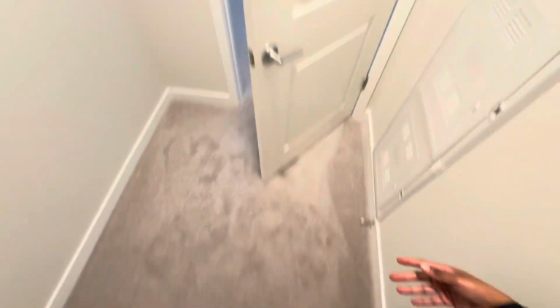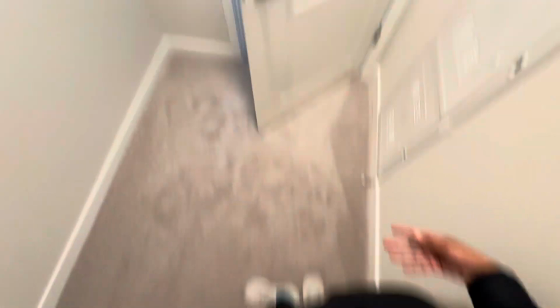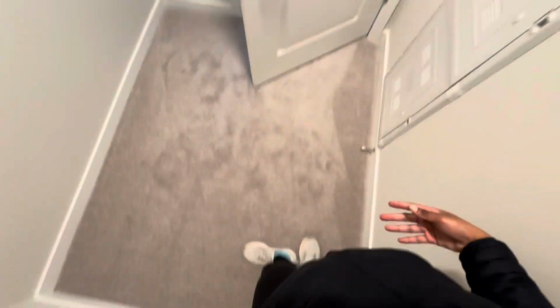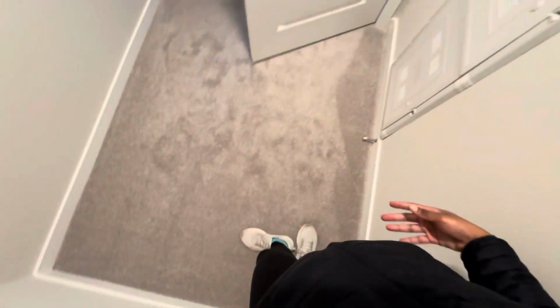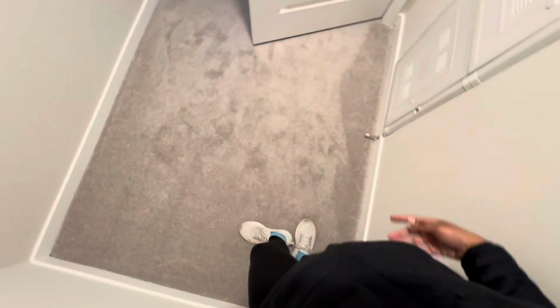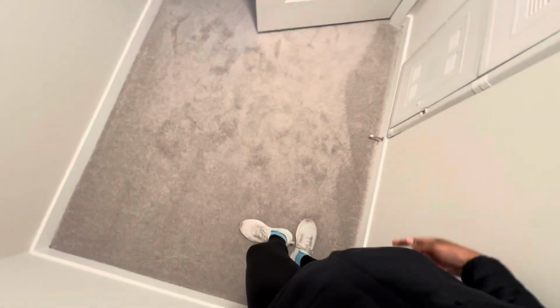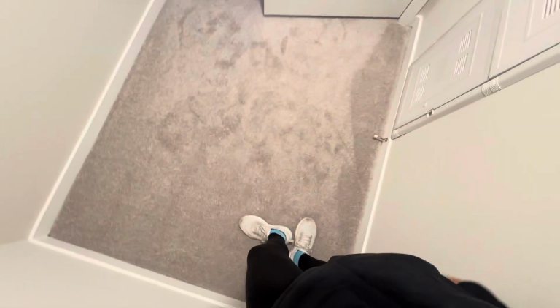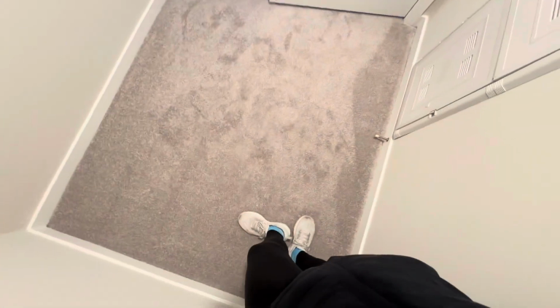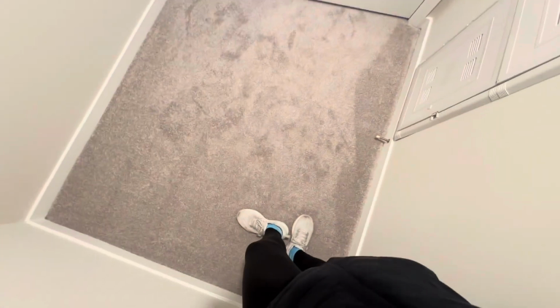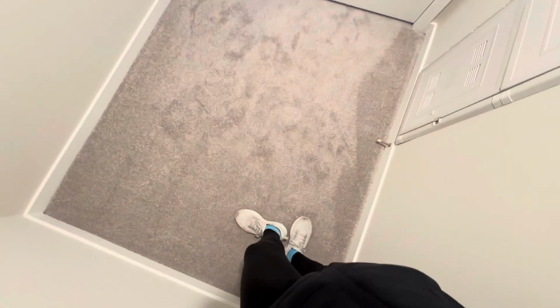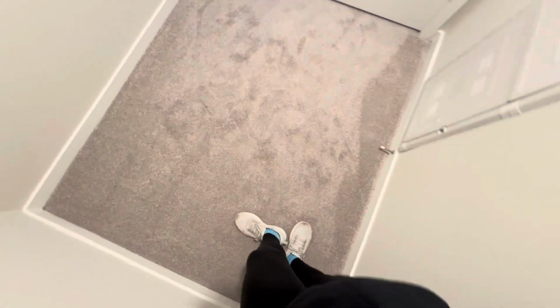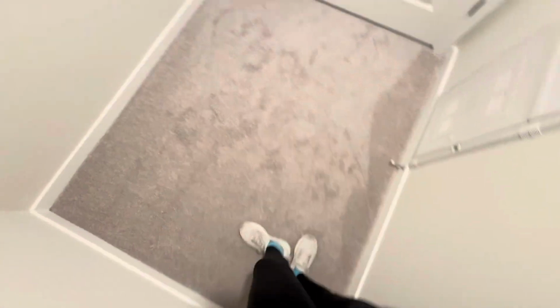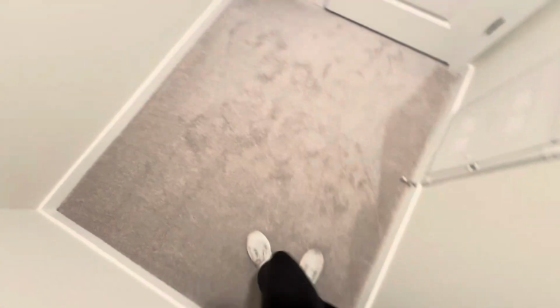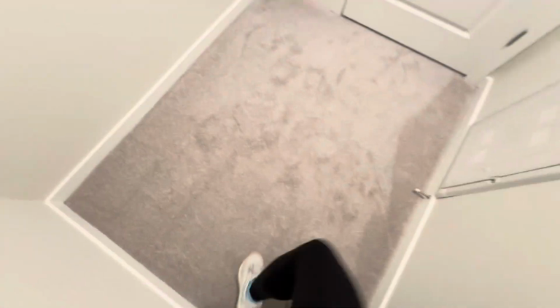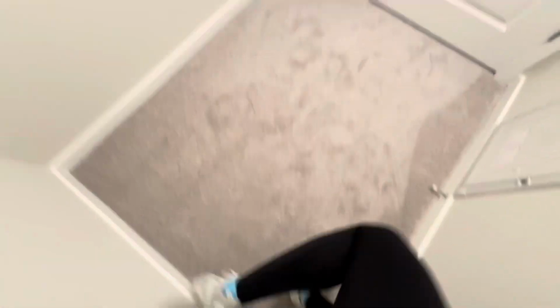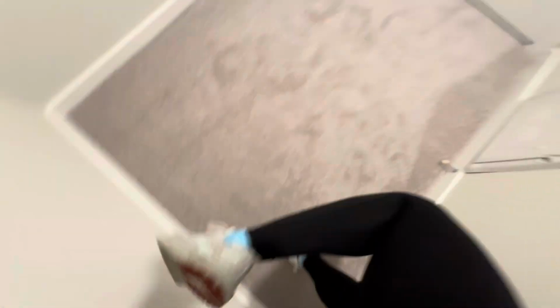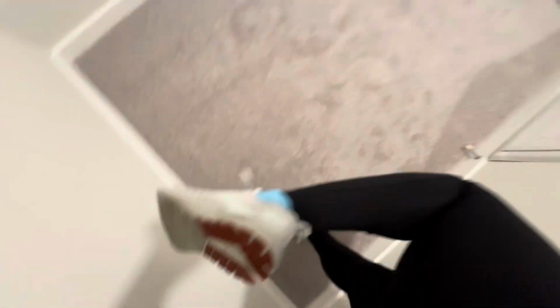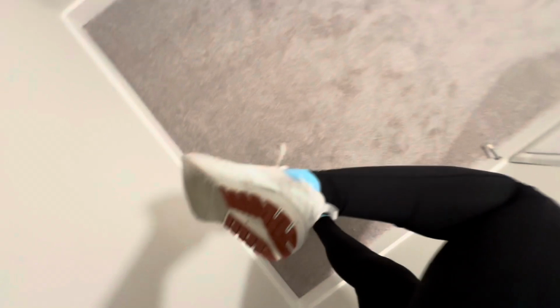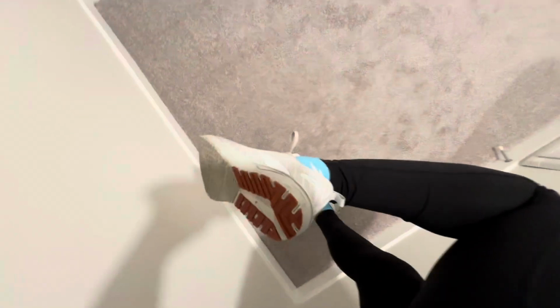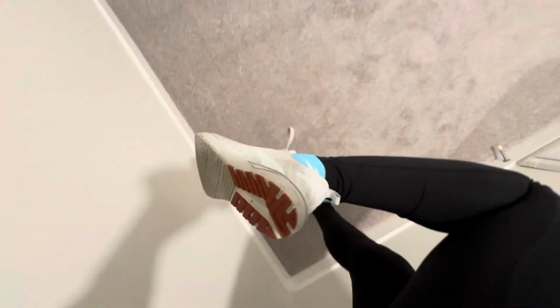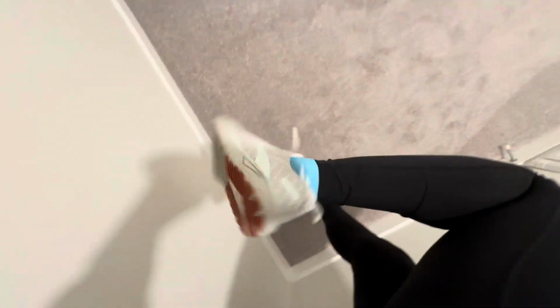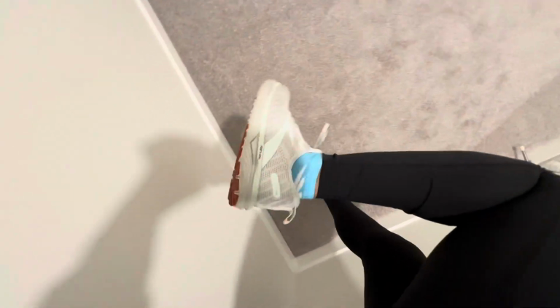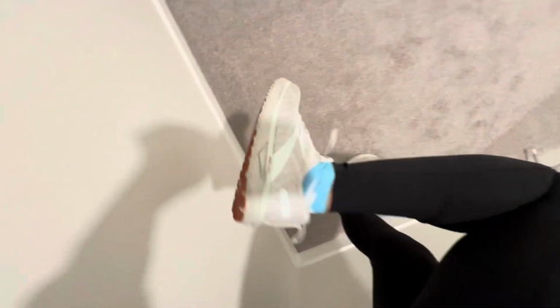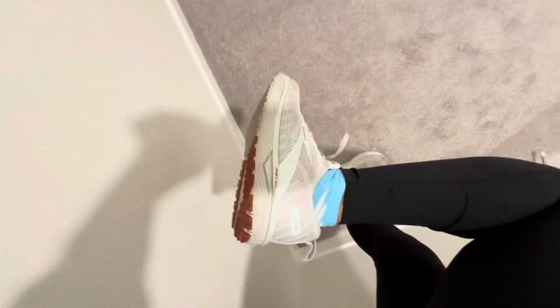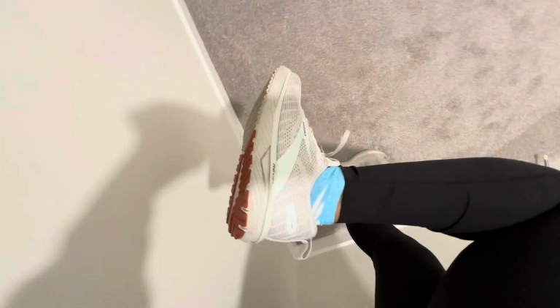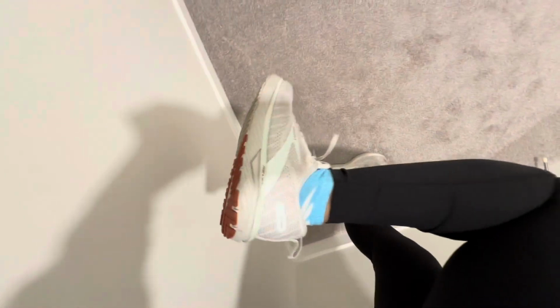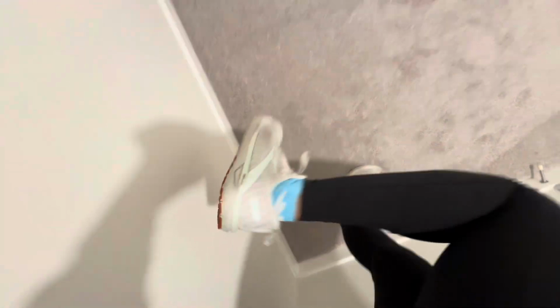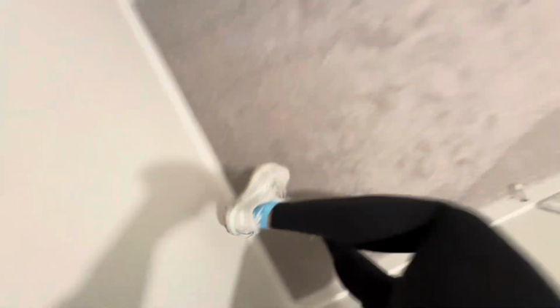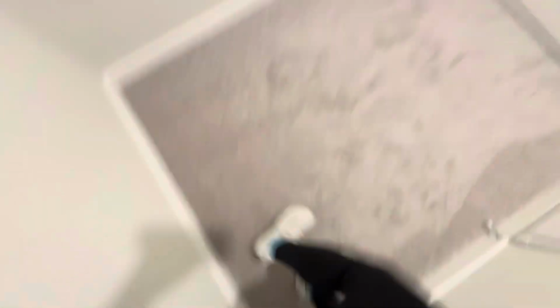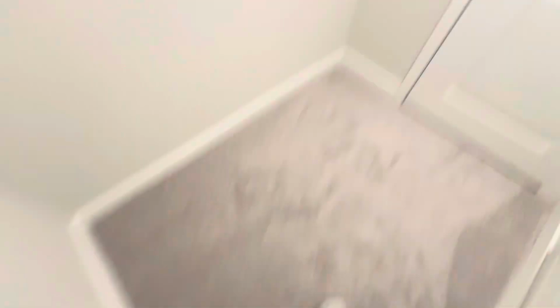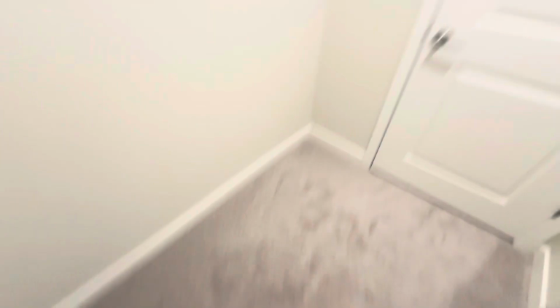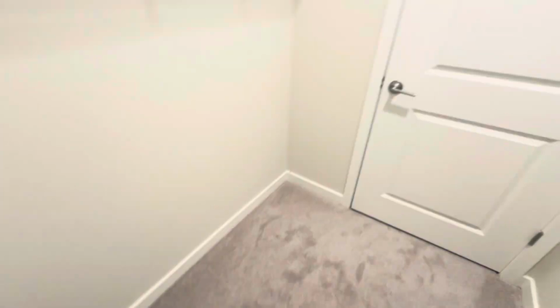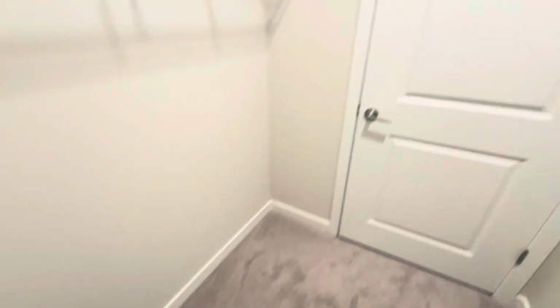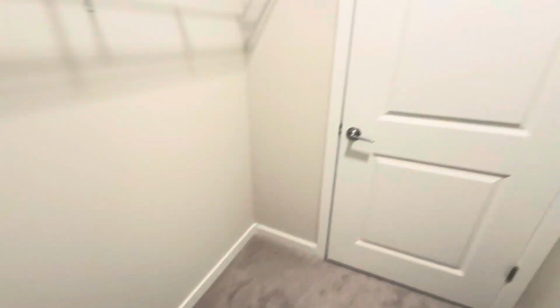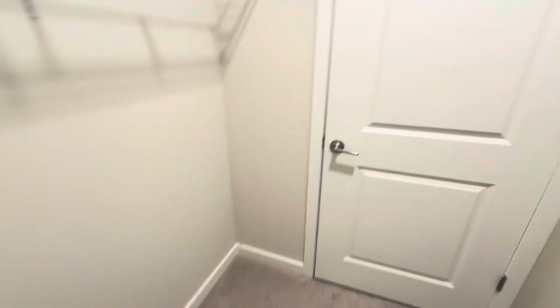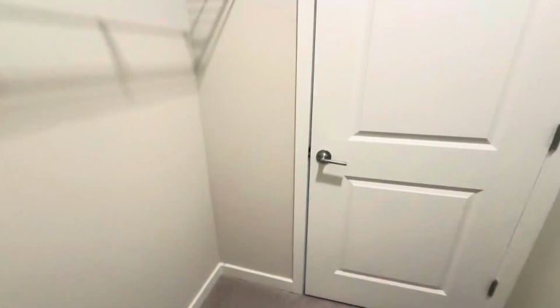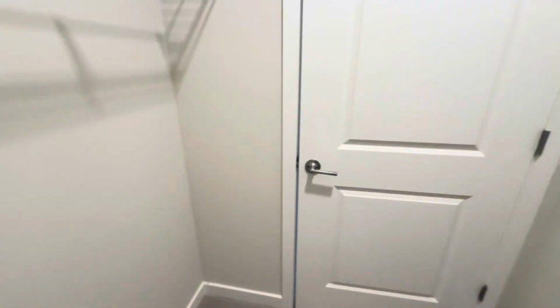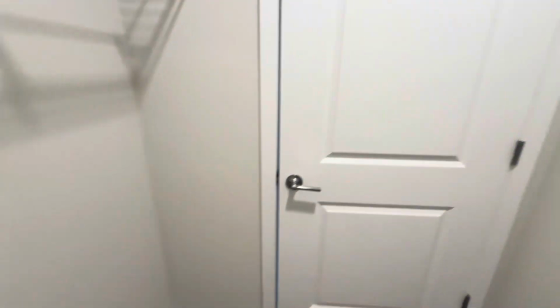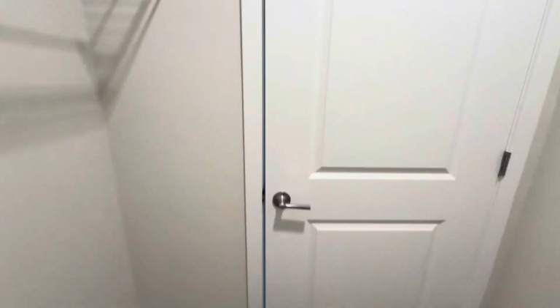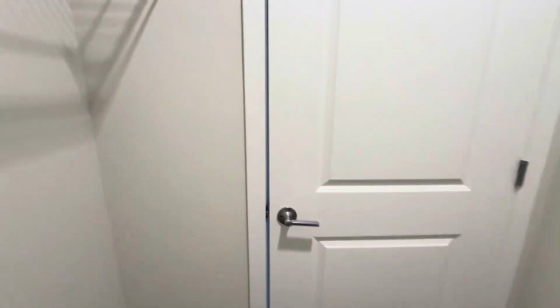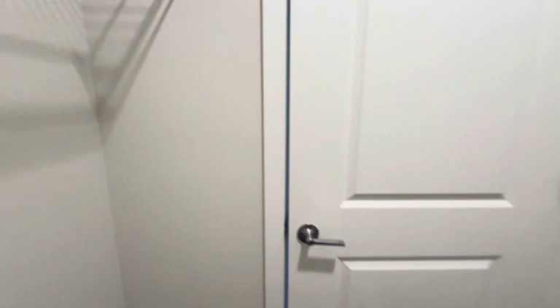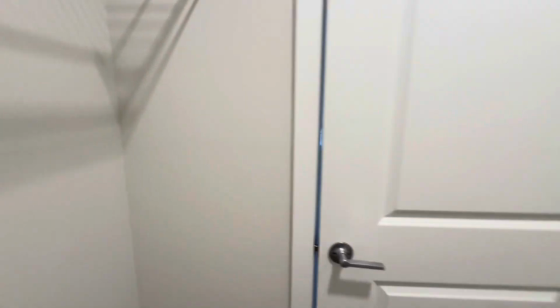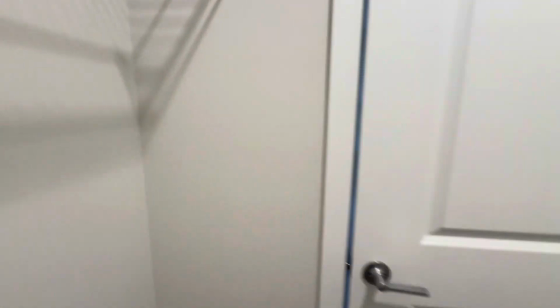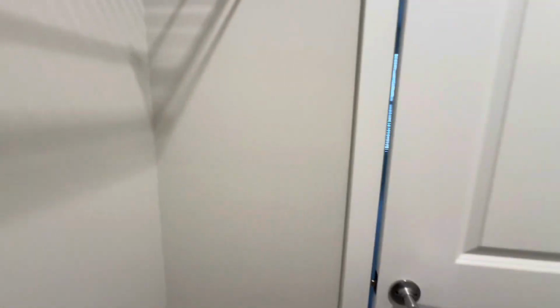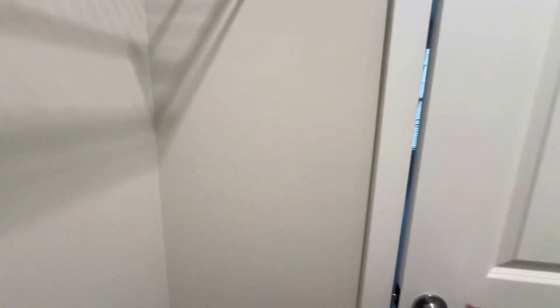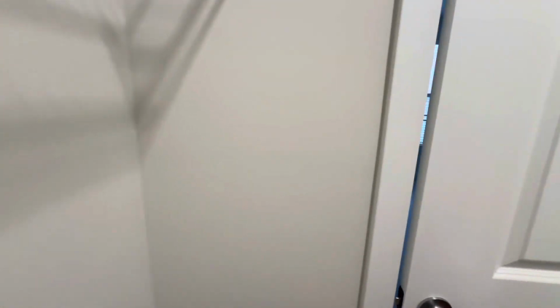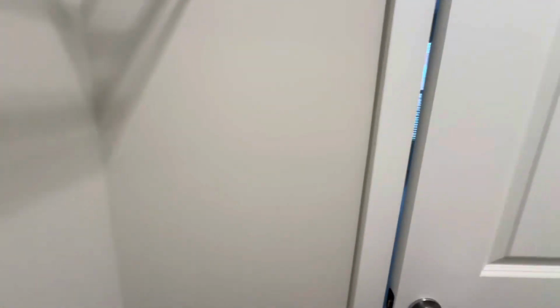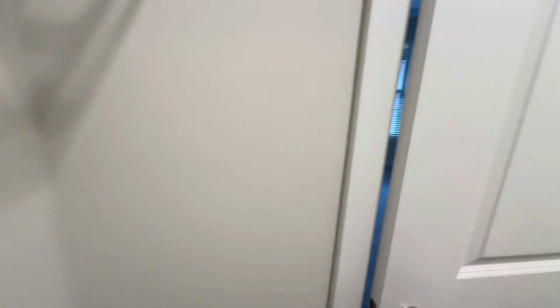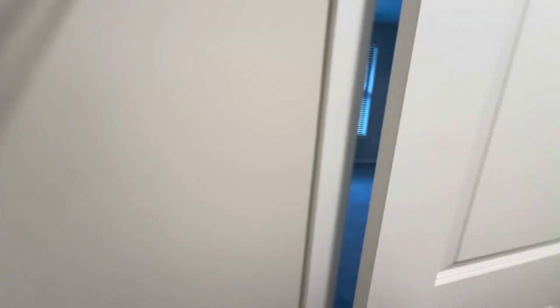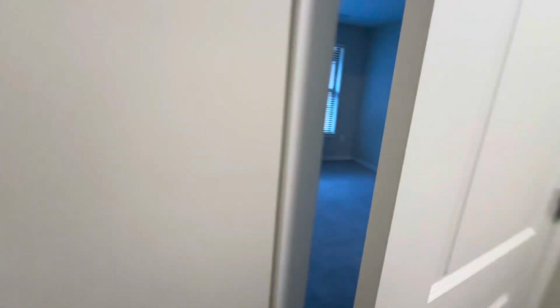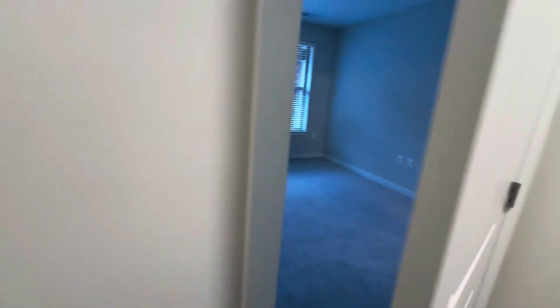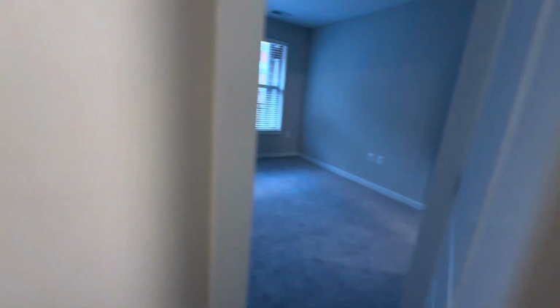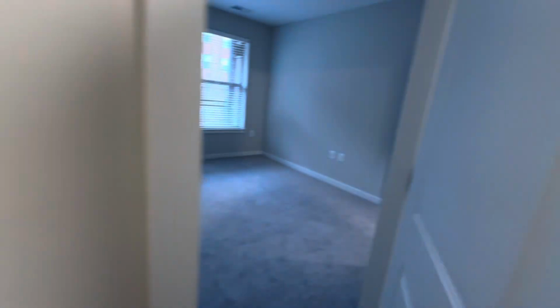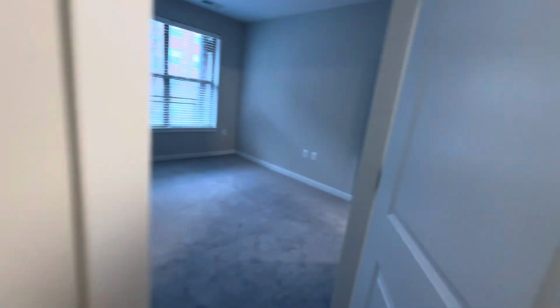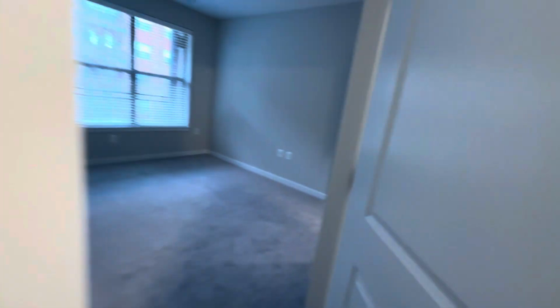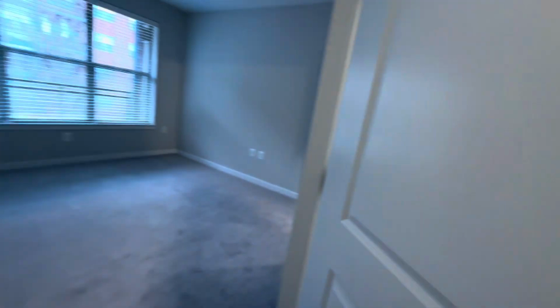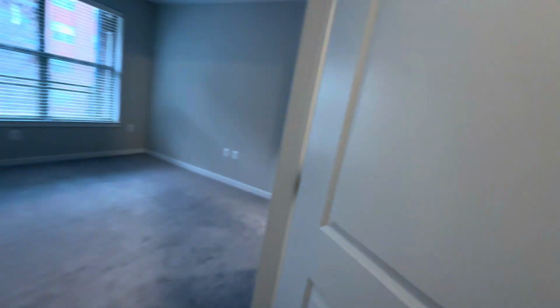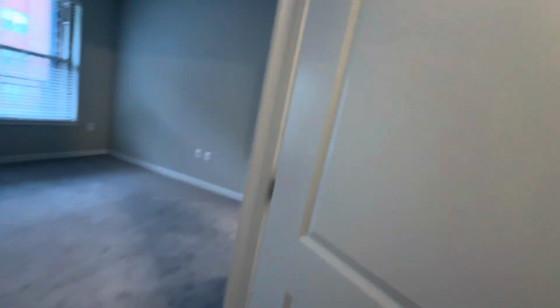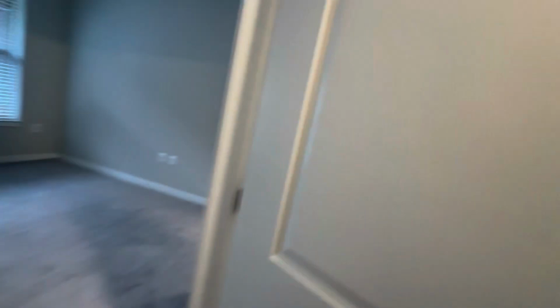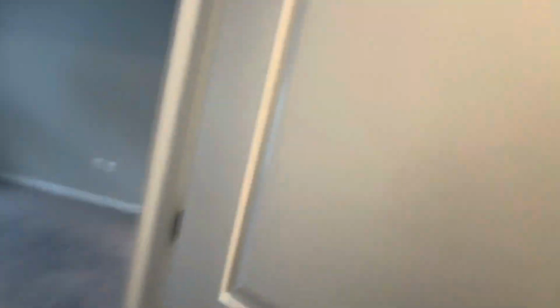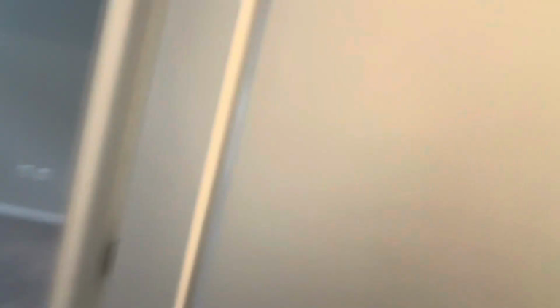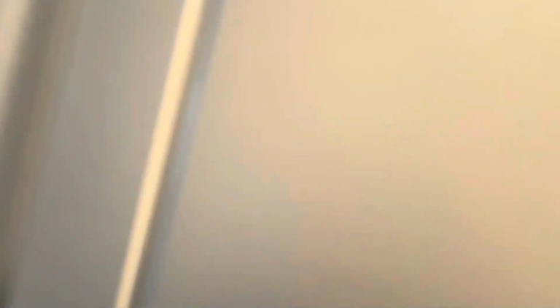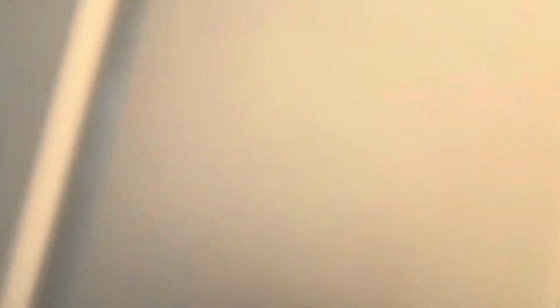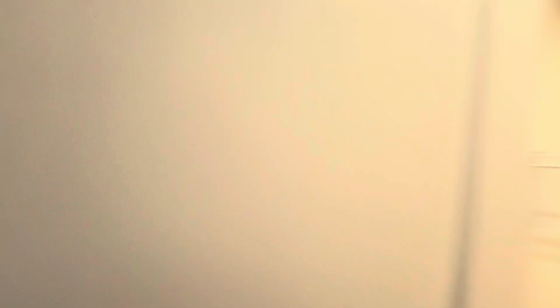You like my Brooks? They're a little beat up, but they do their job.